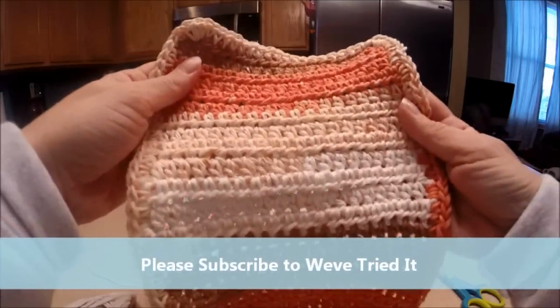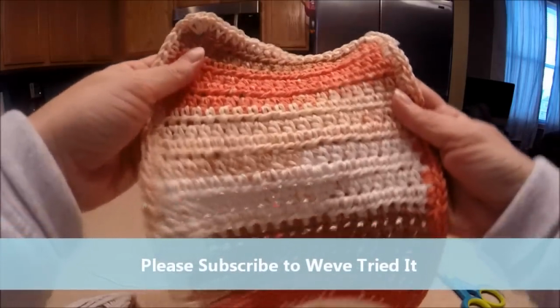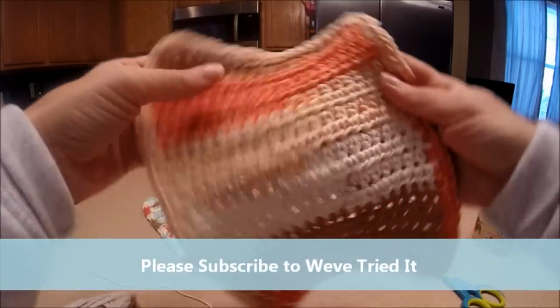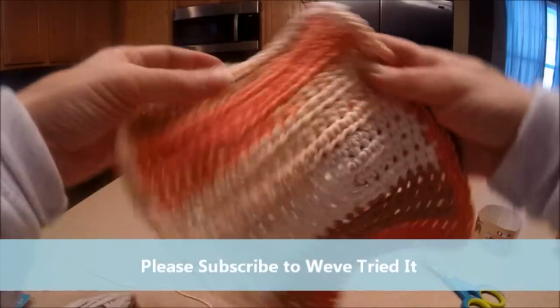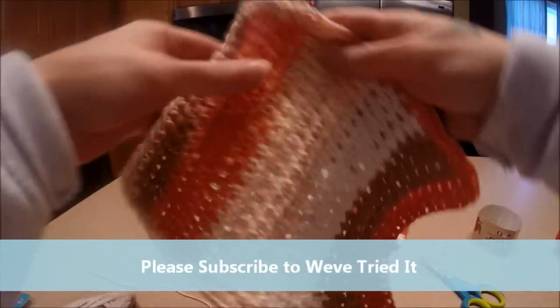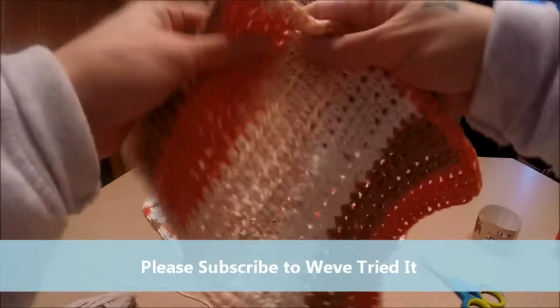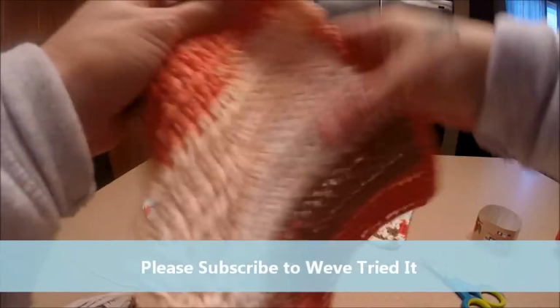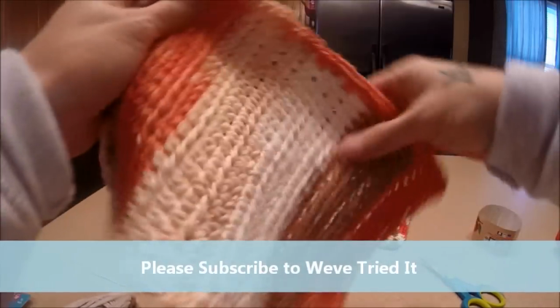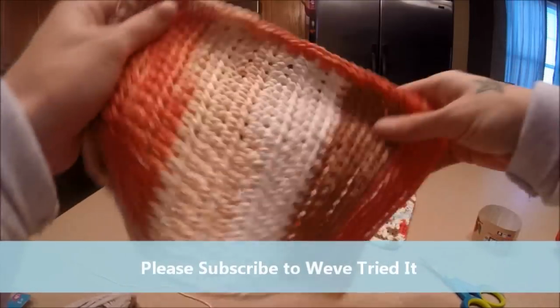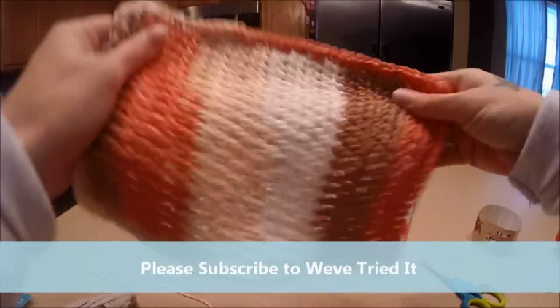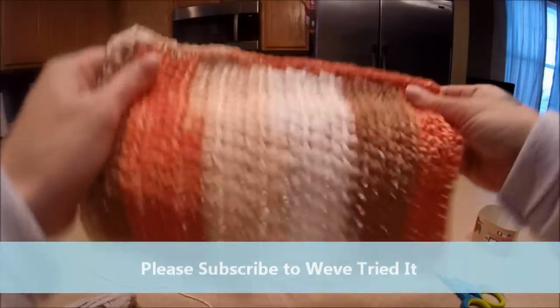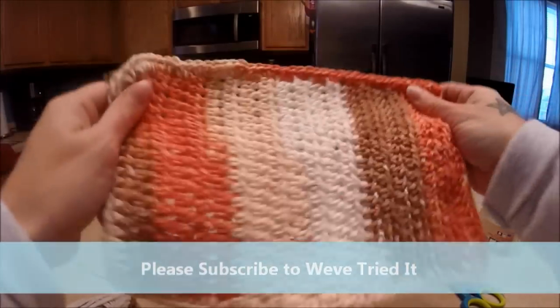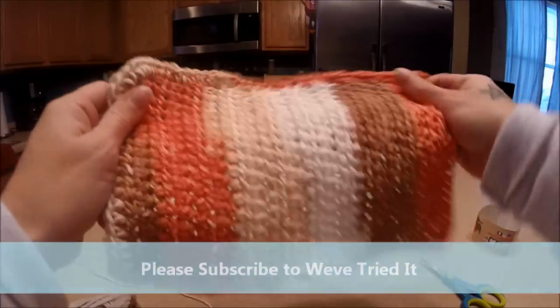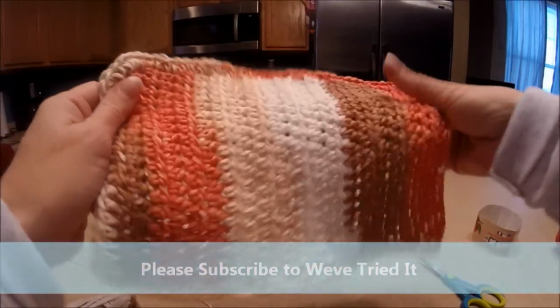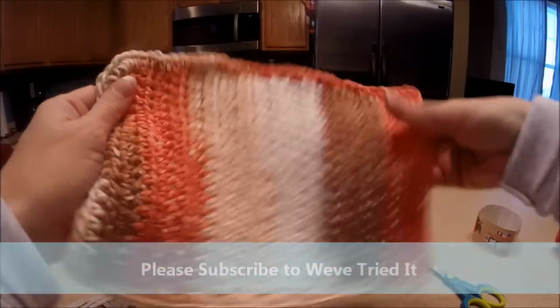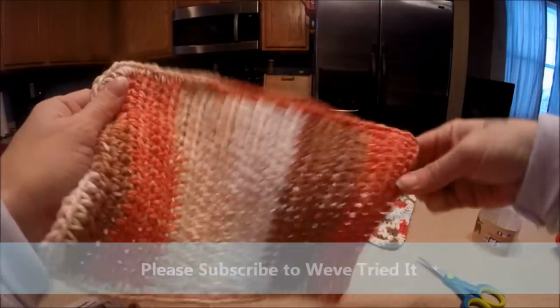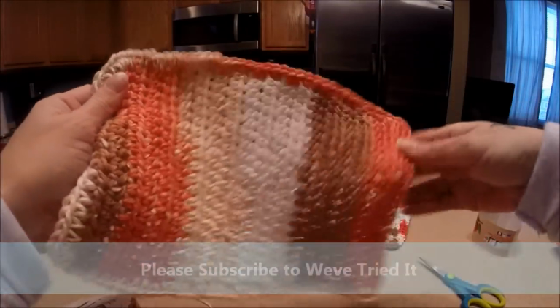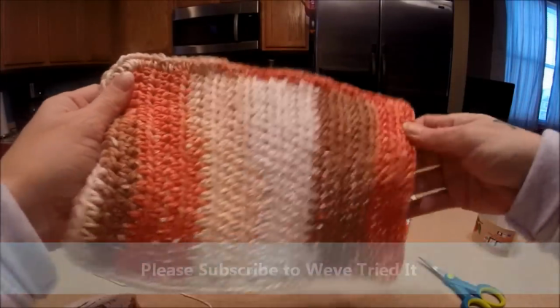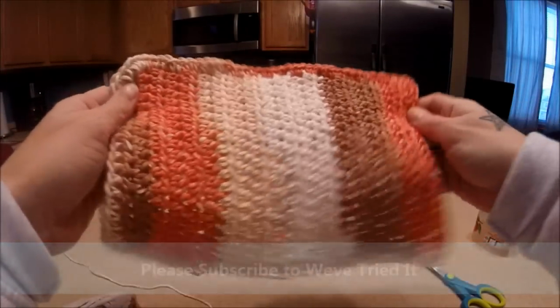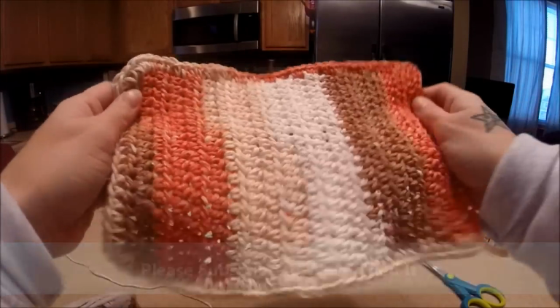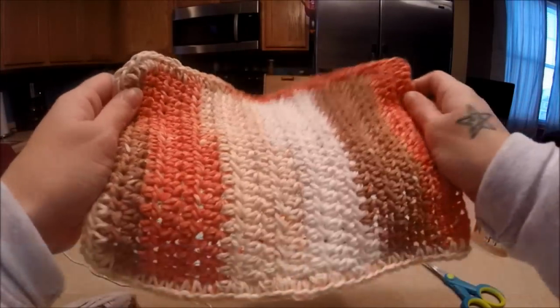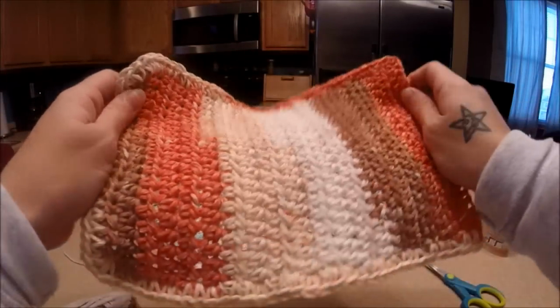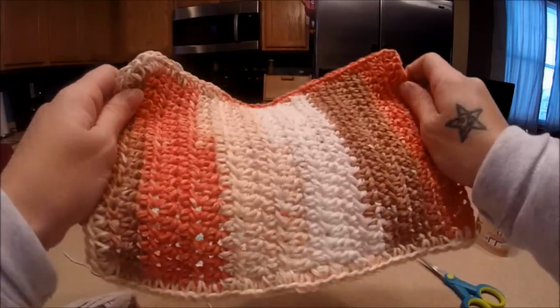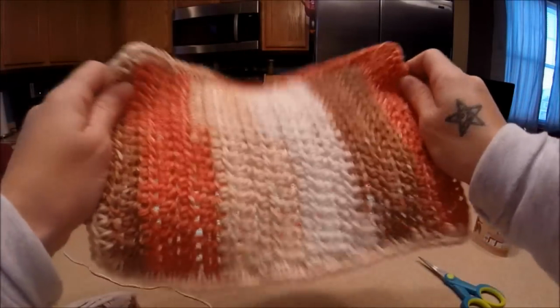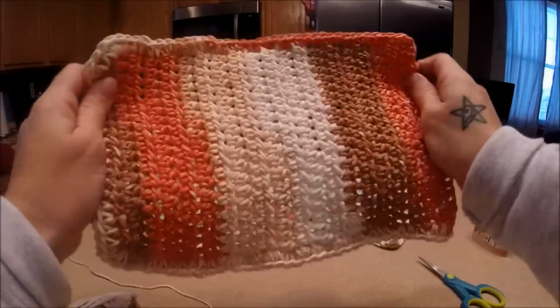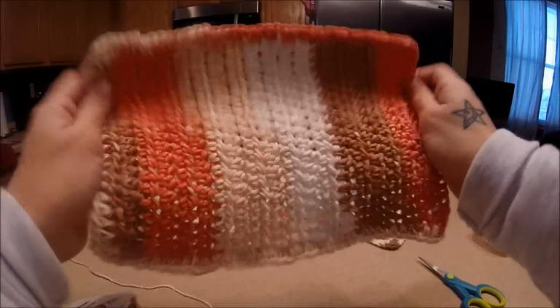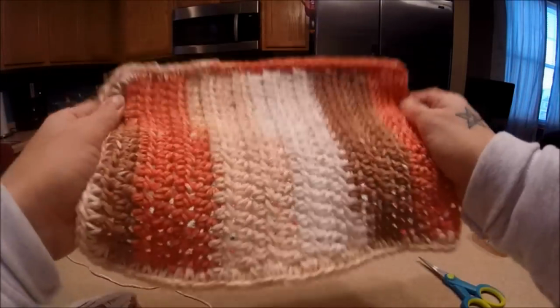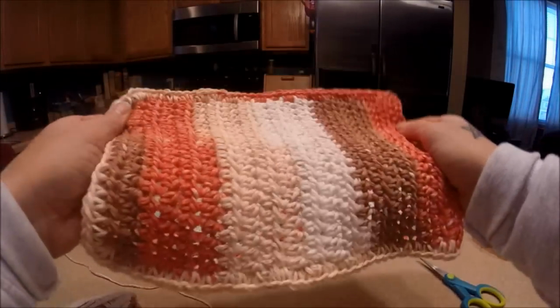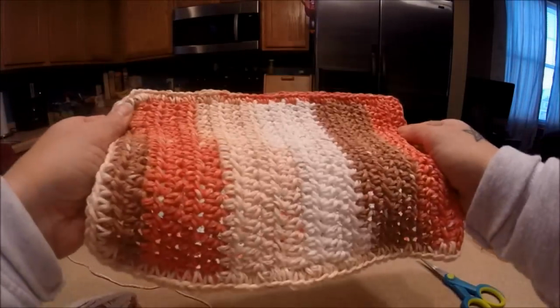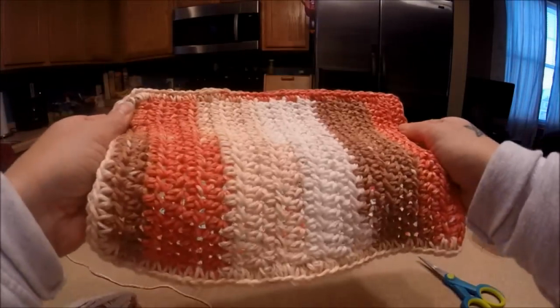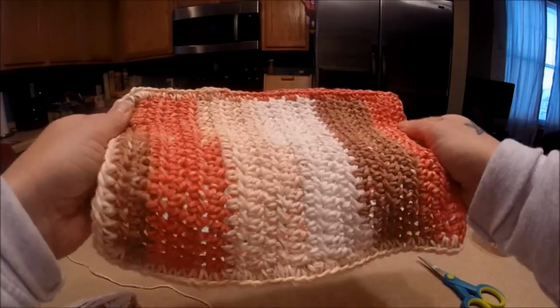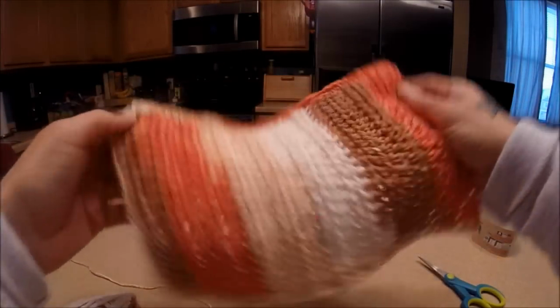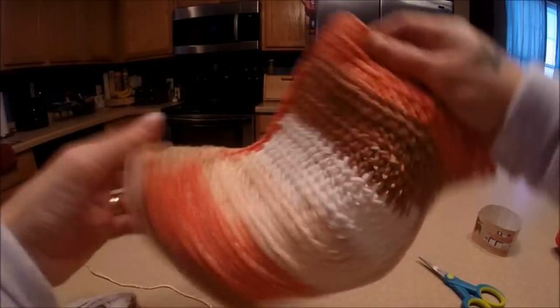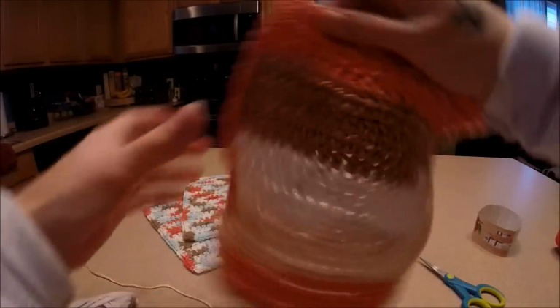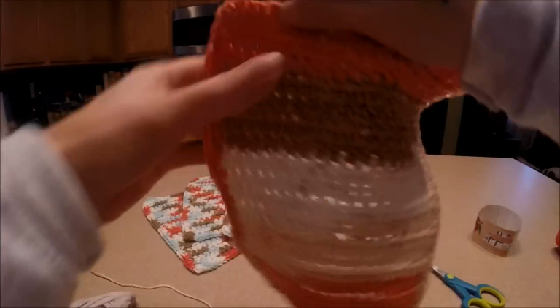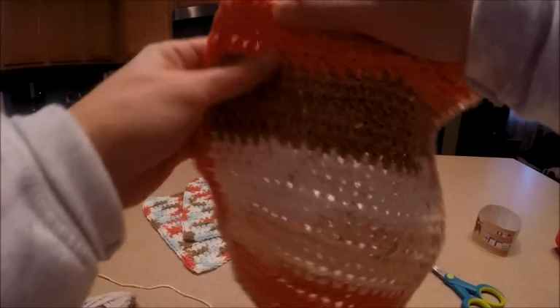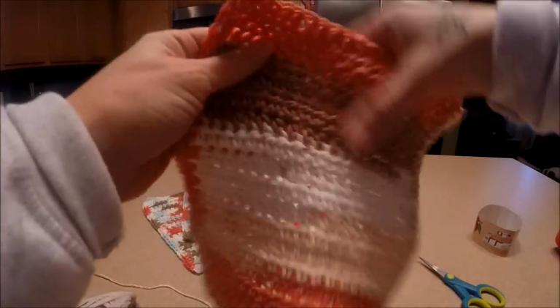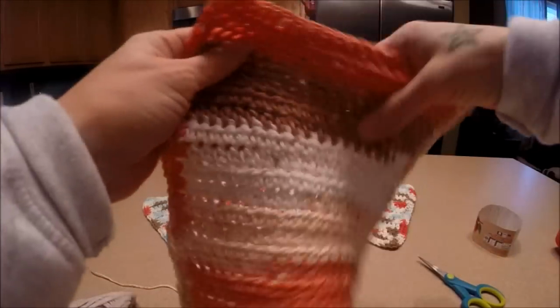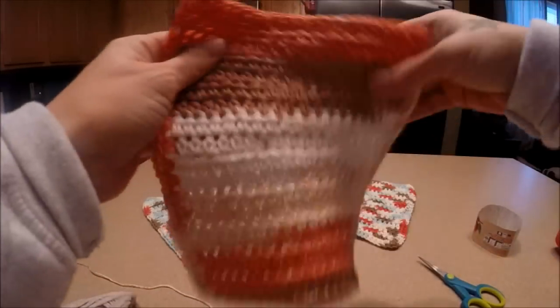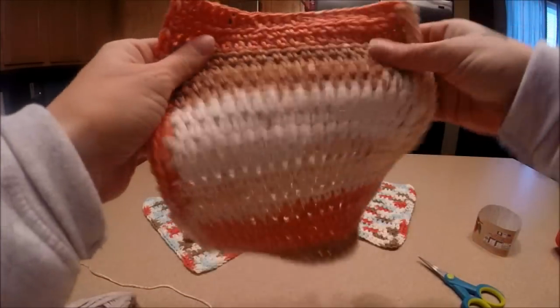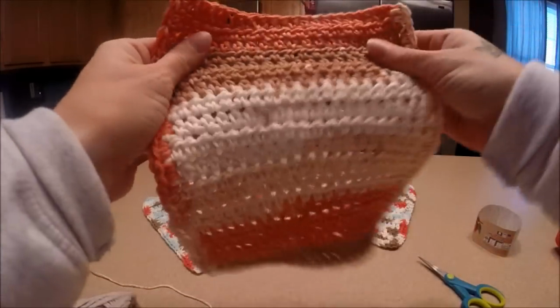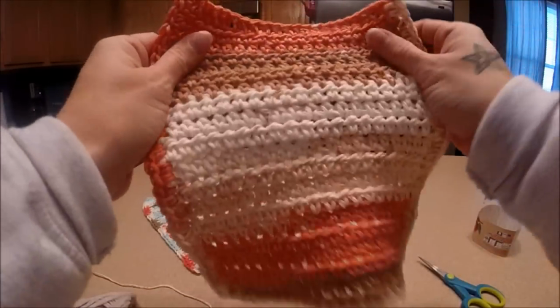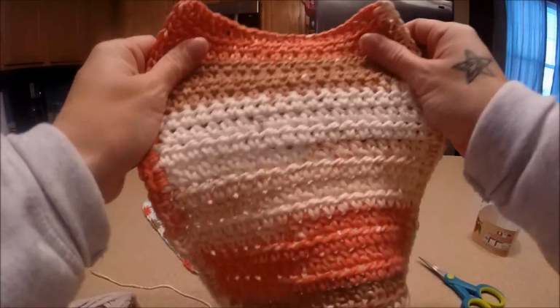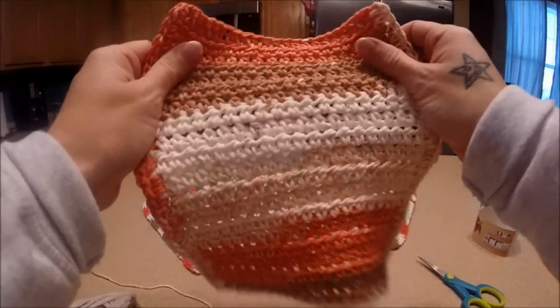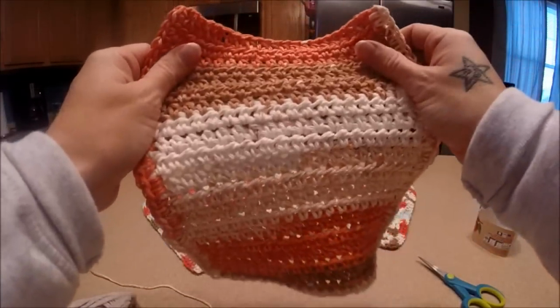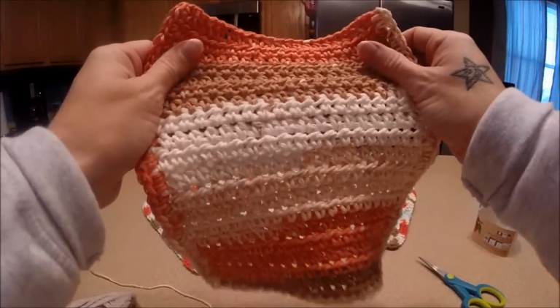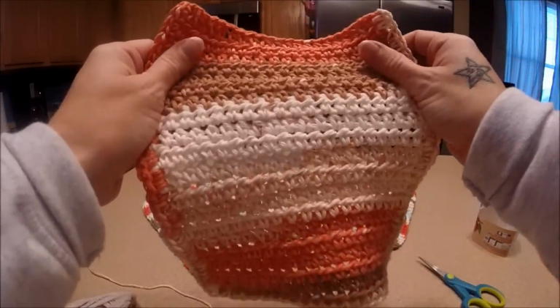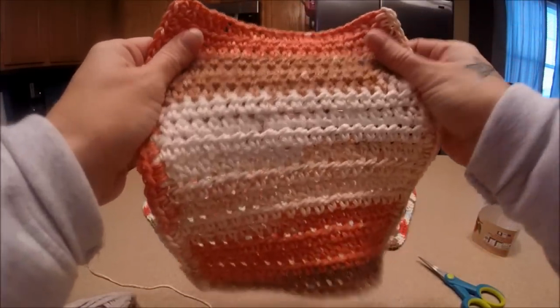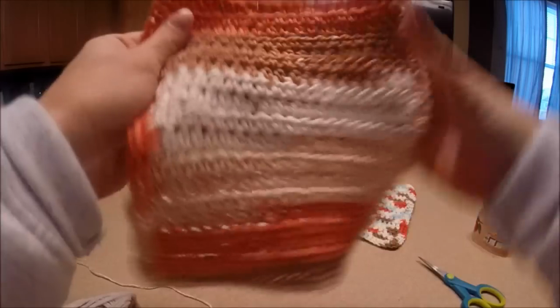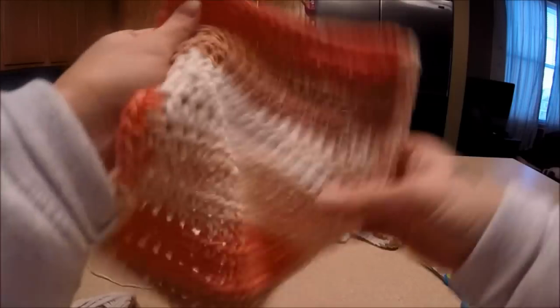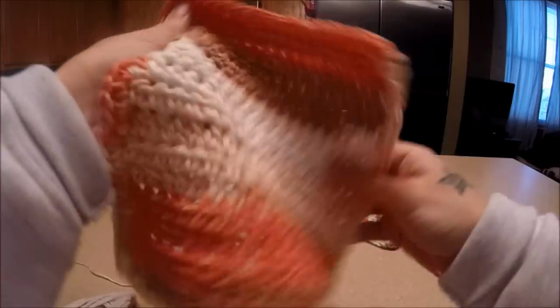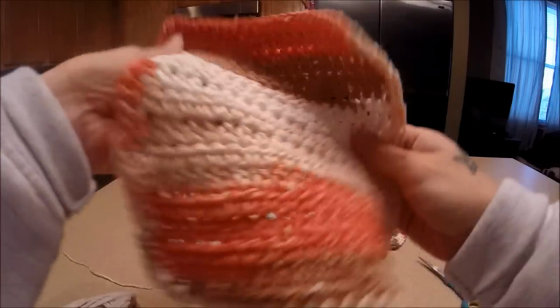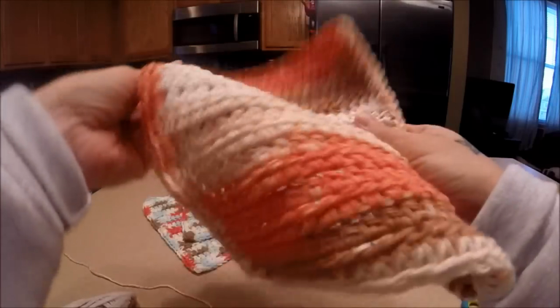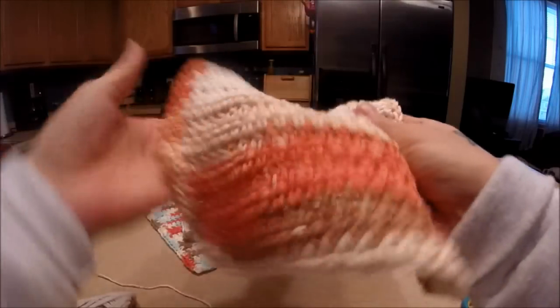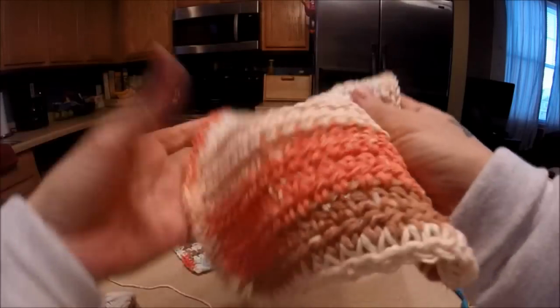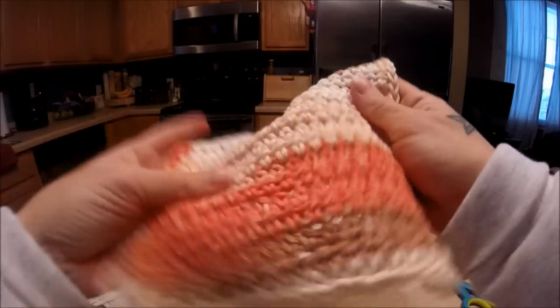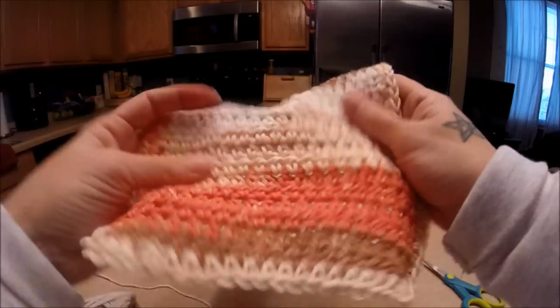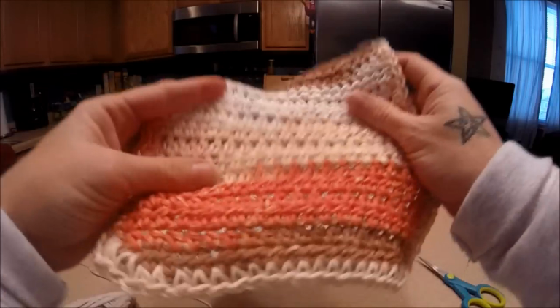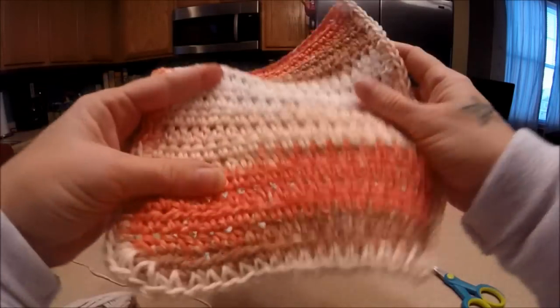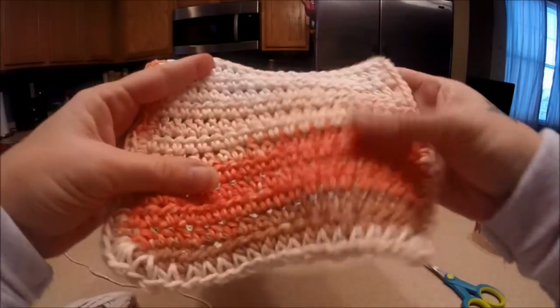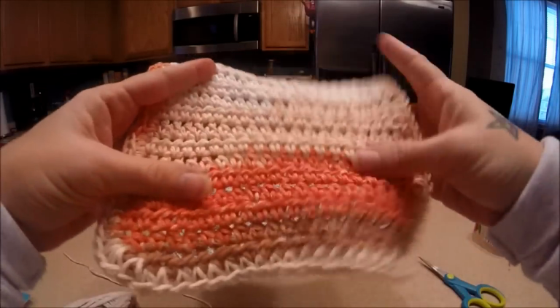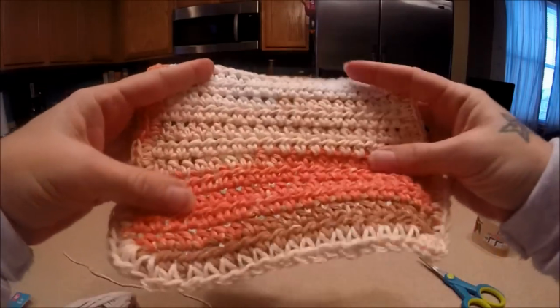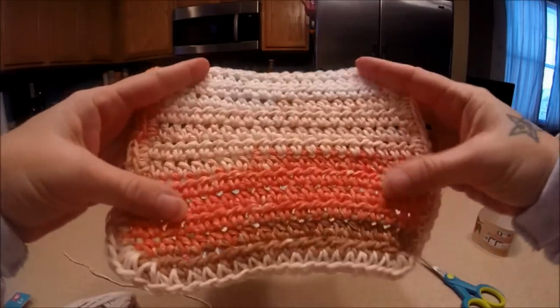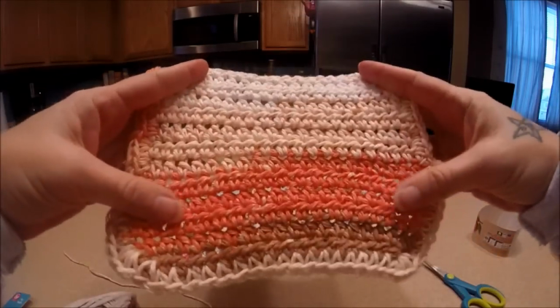So that's our completed washcloth. Like I said, these are fantastic gifts and super easy to make.